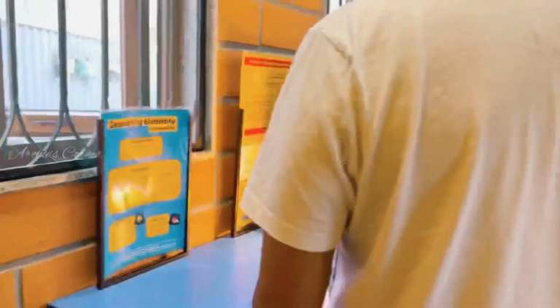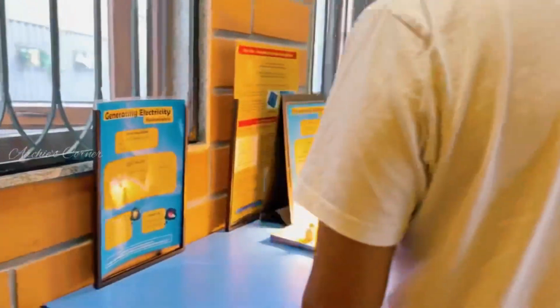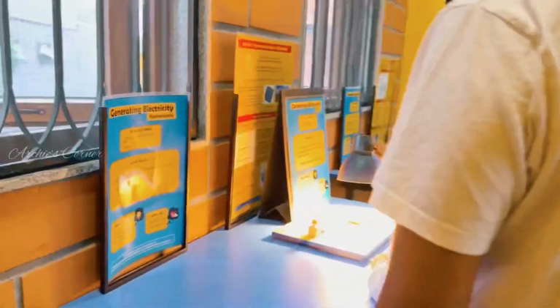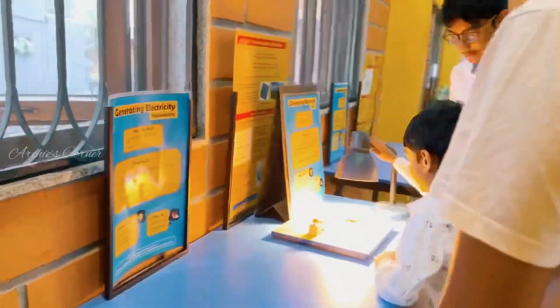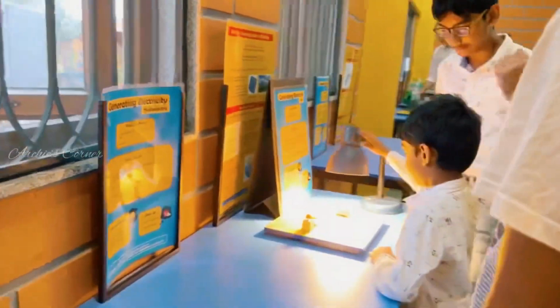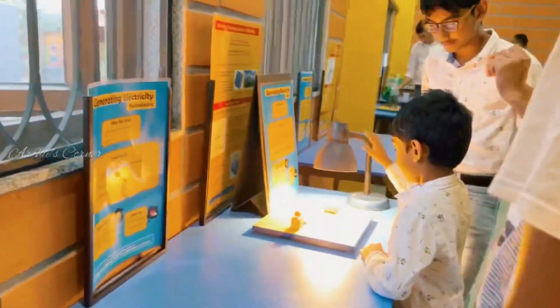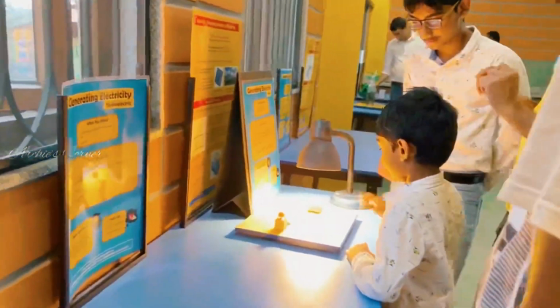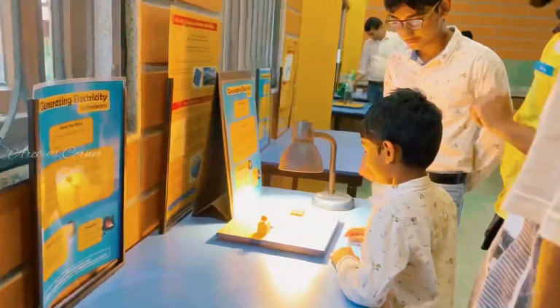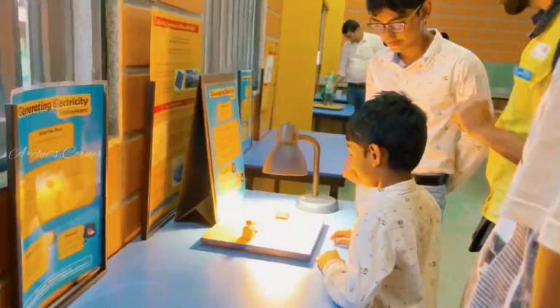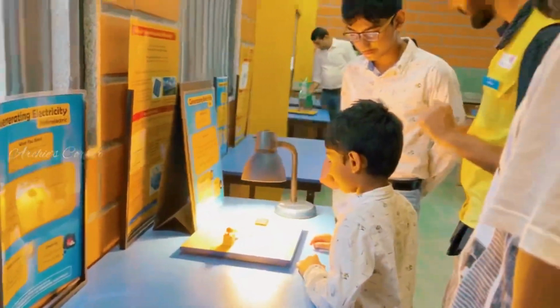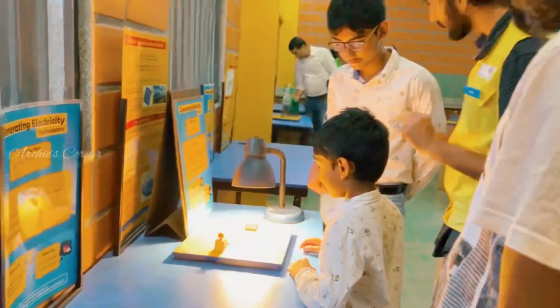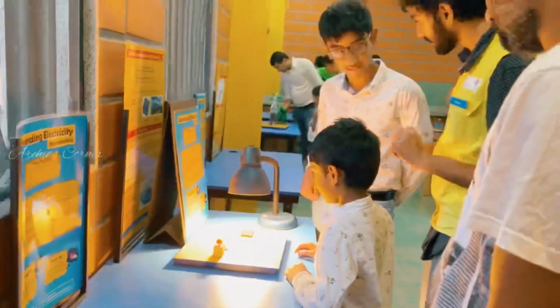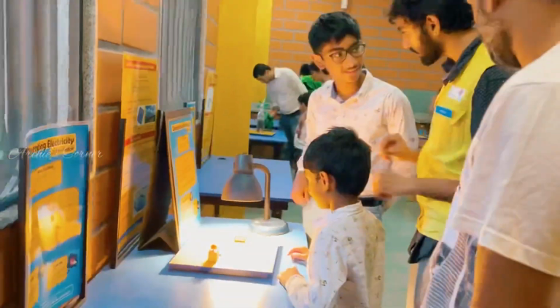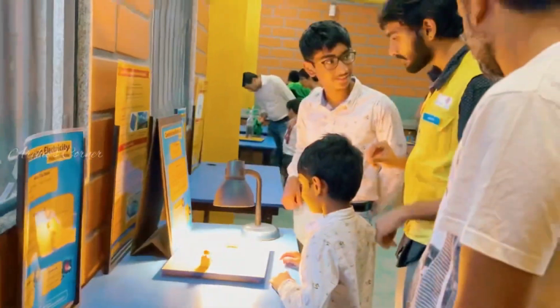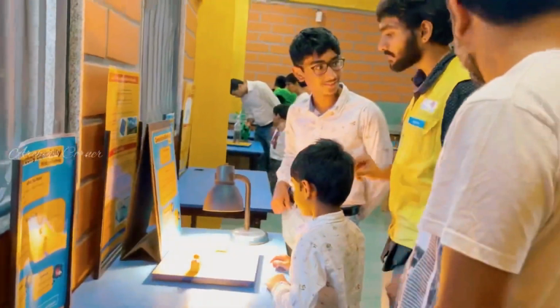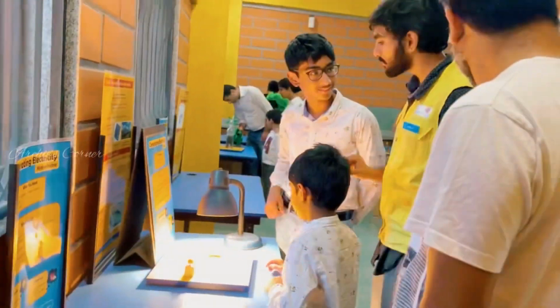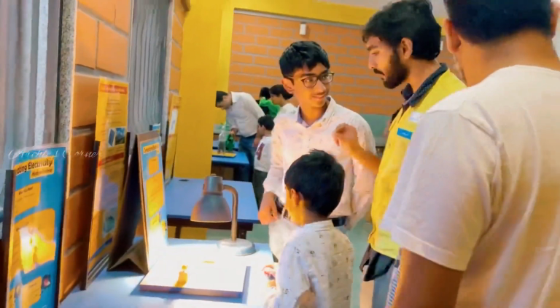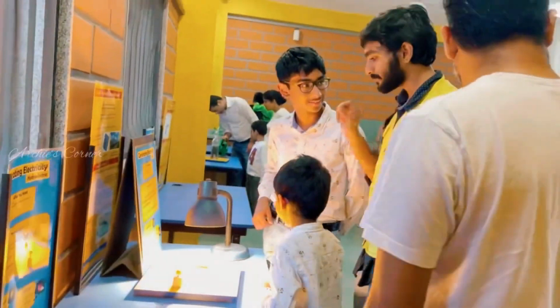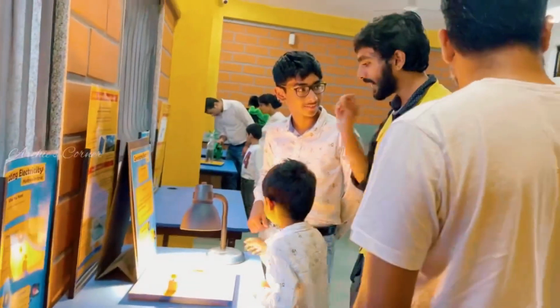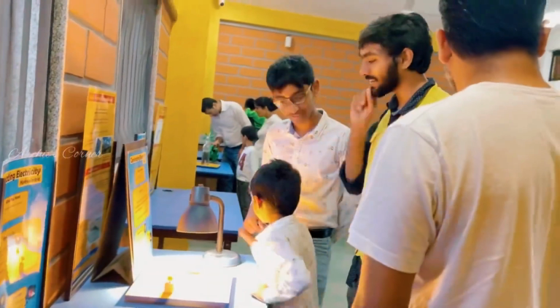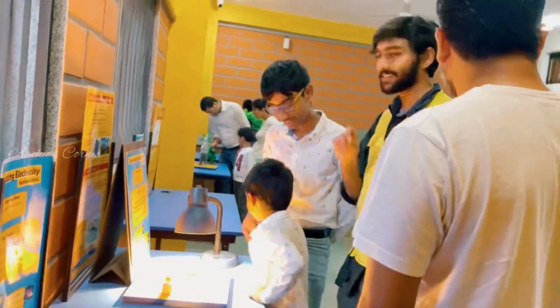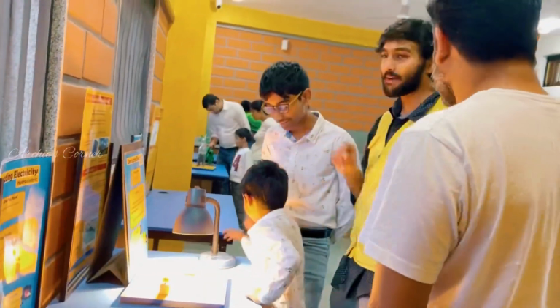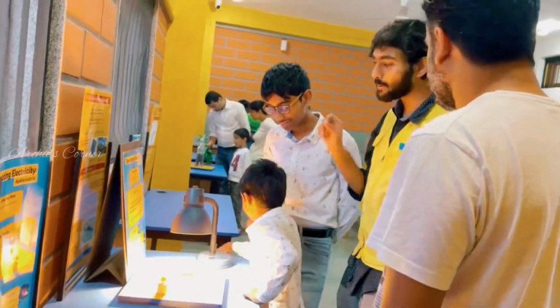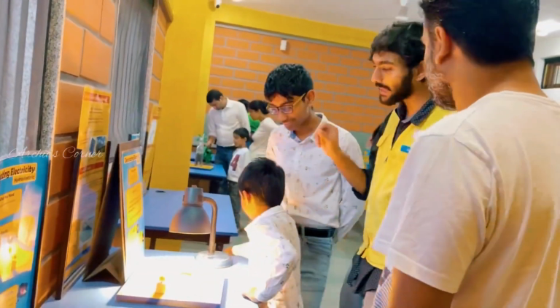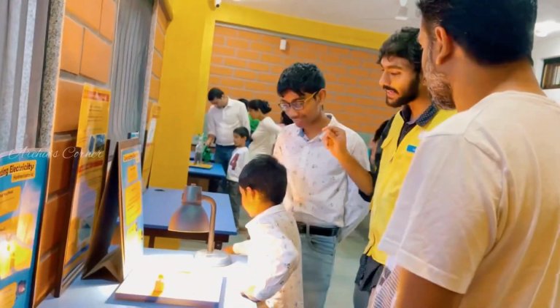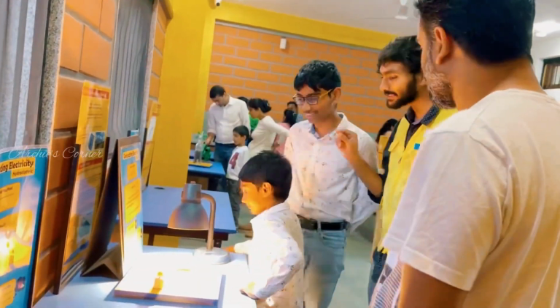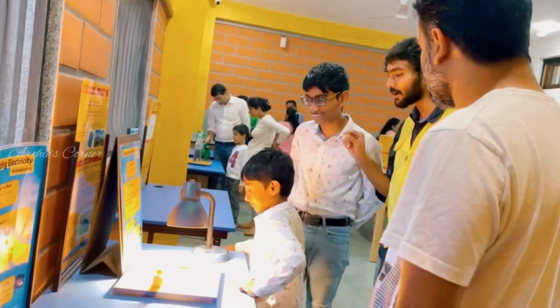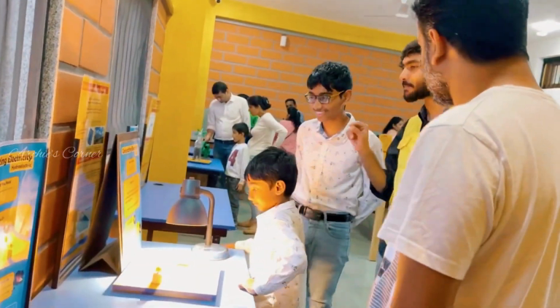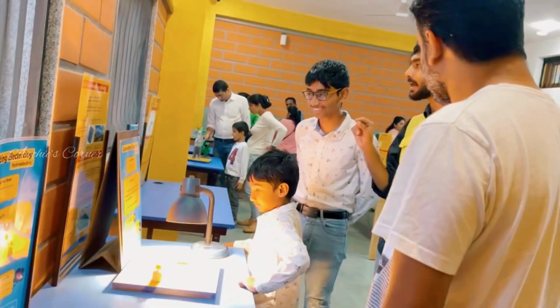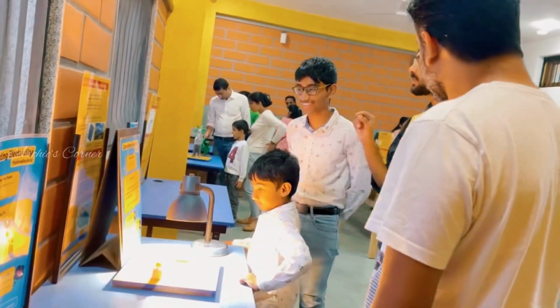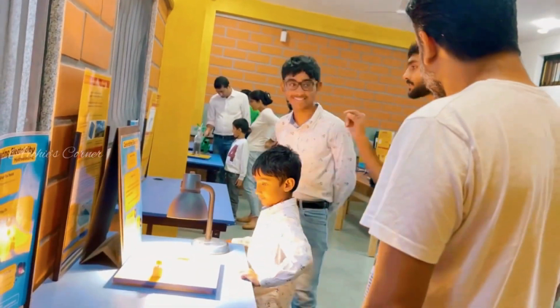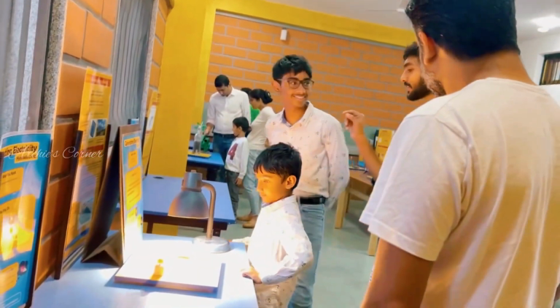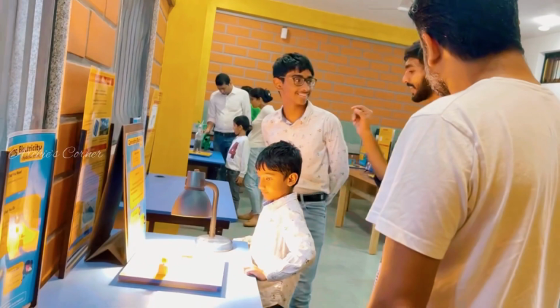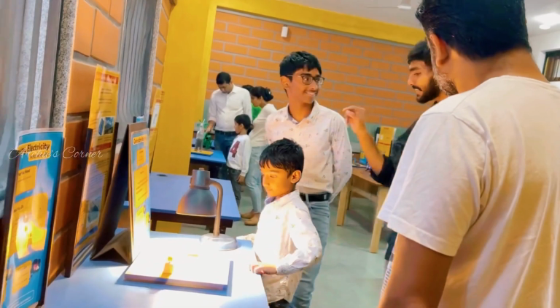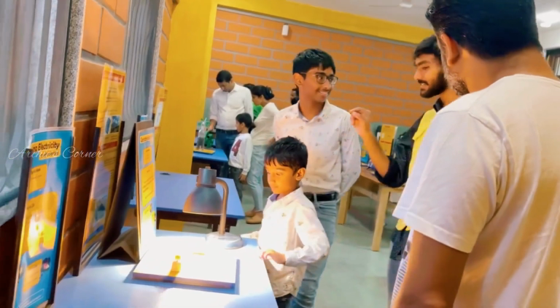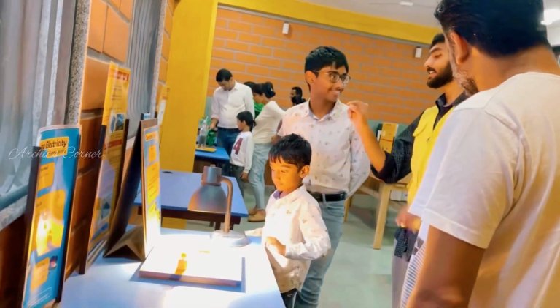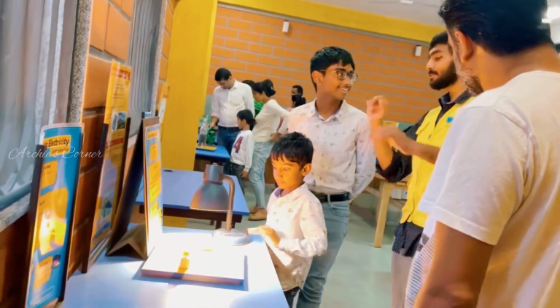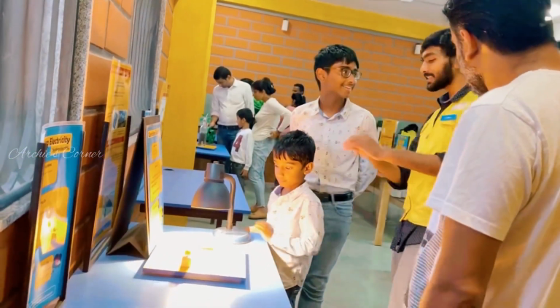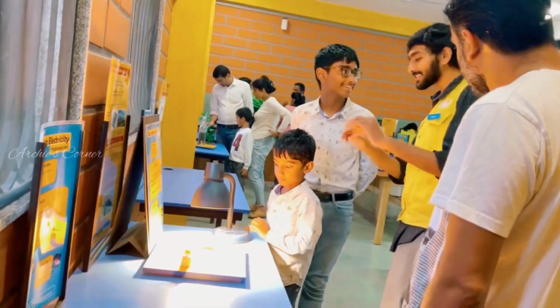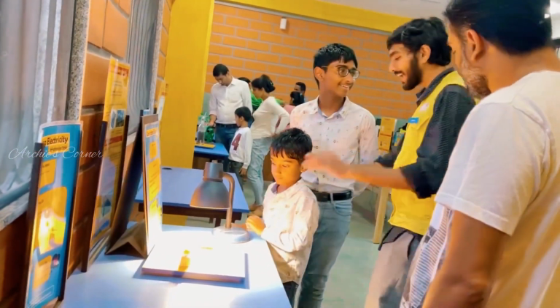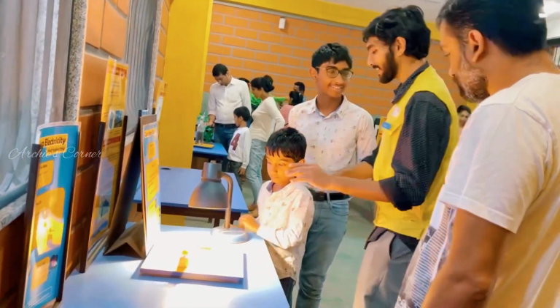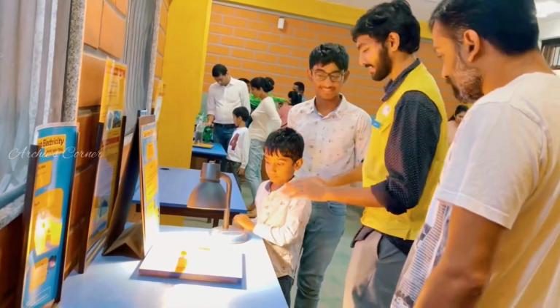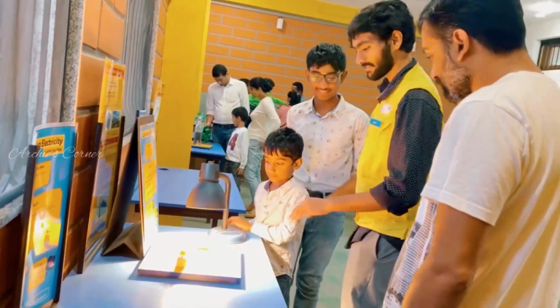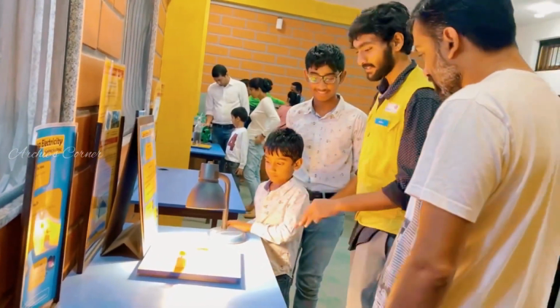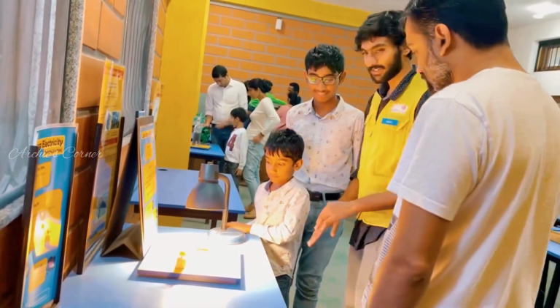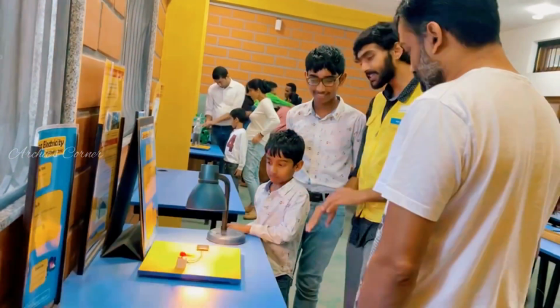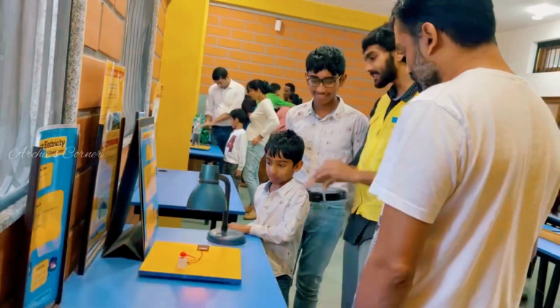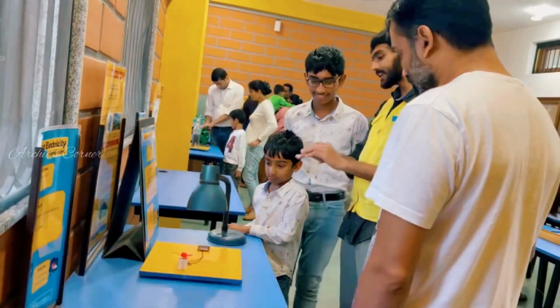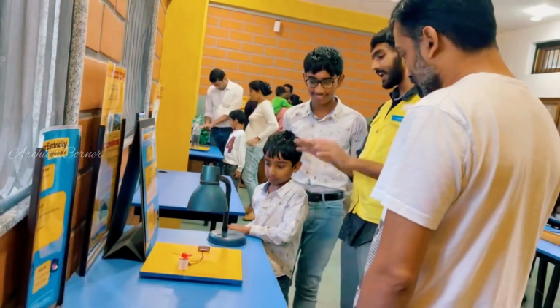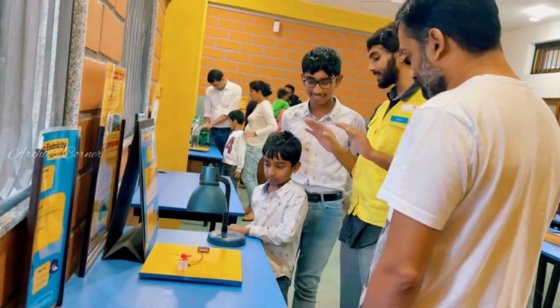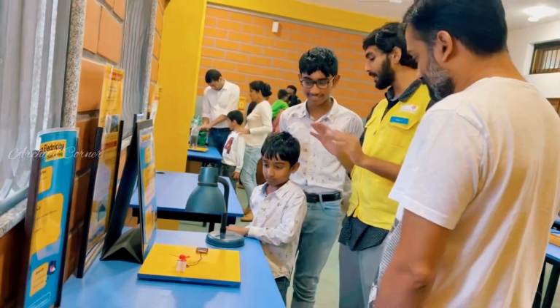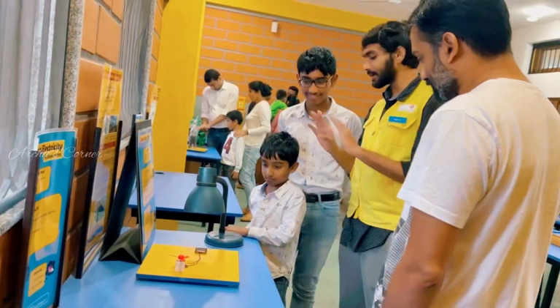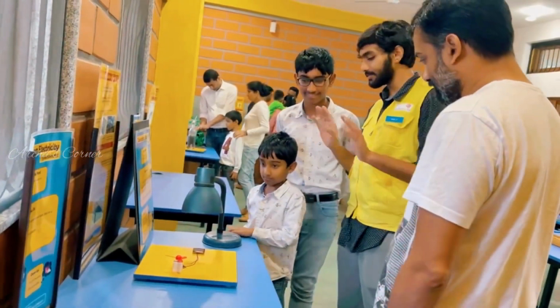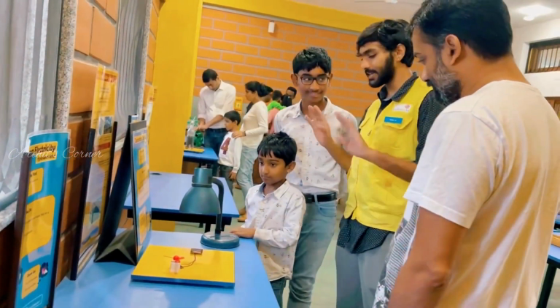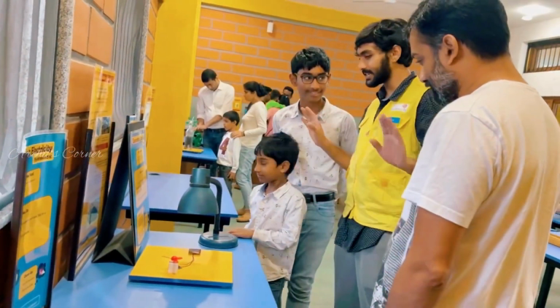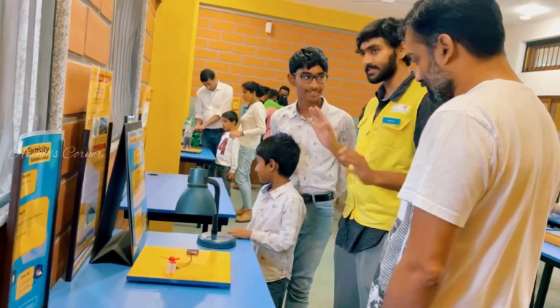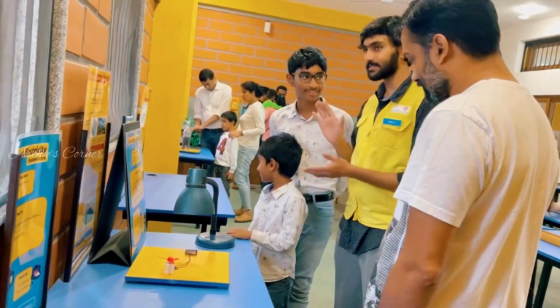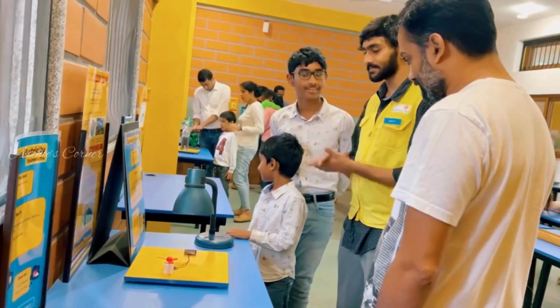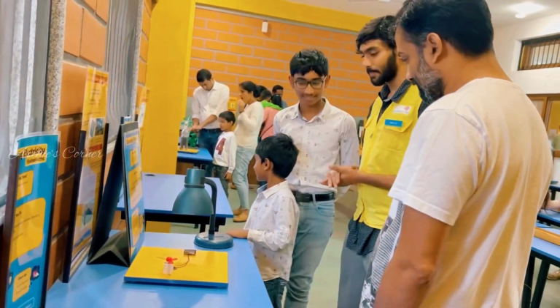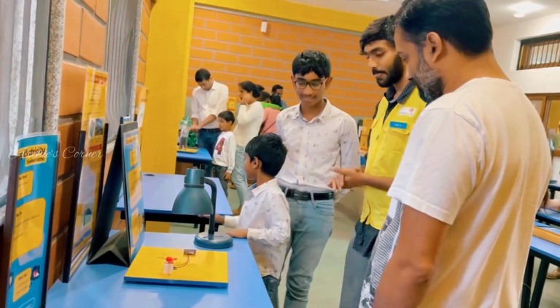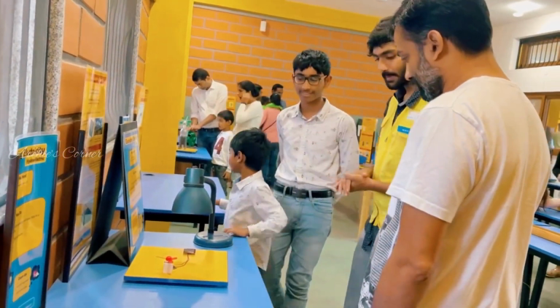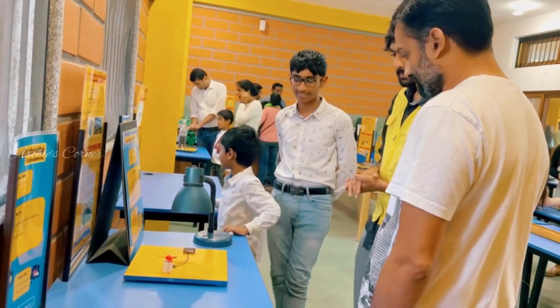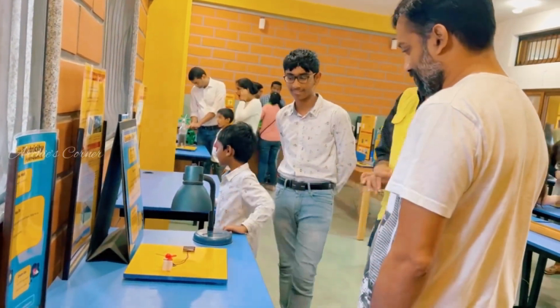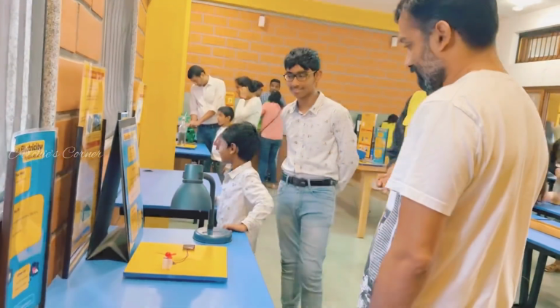At every section, there will be a staff member to explain the concept behind the experiments, and kids get to learn and understand it in a practical way.